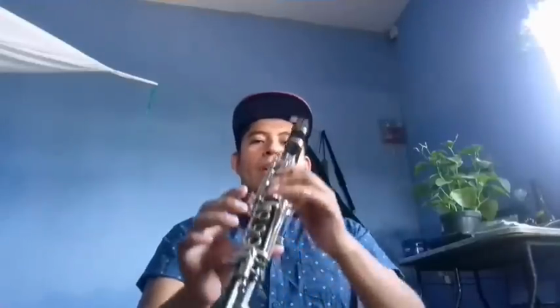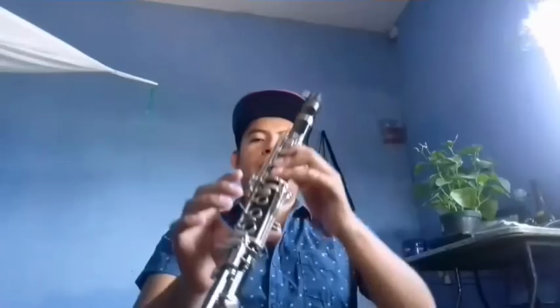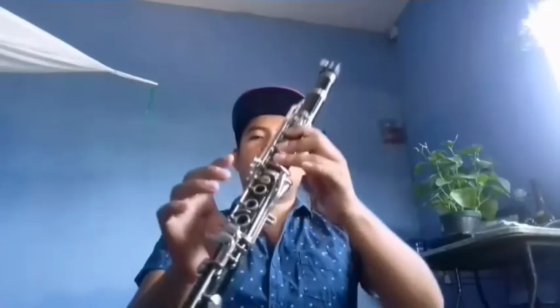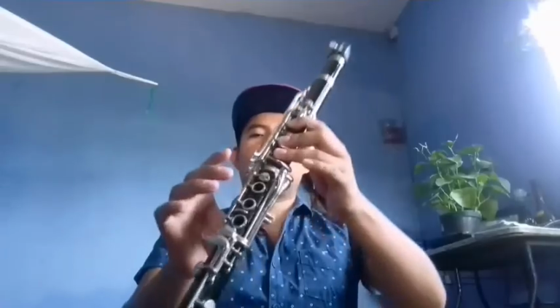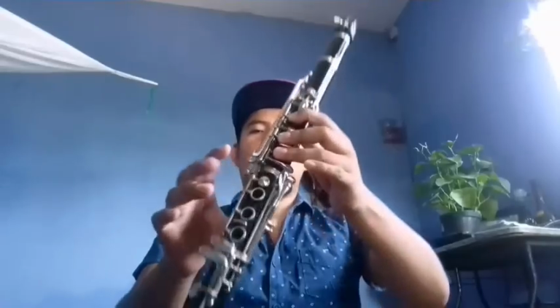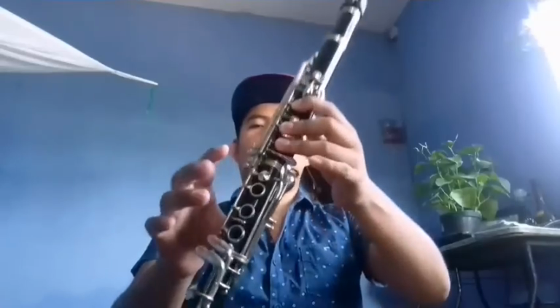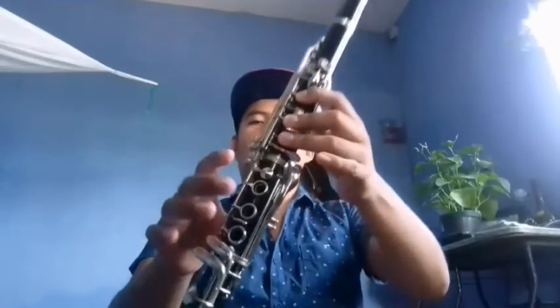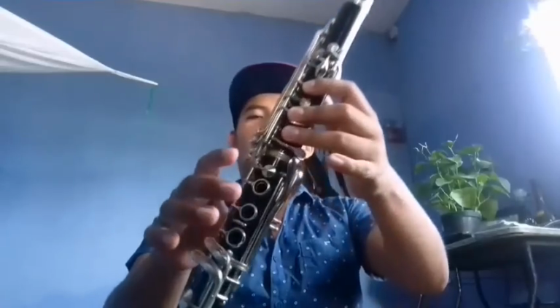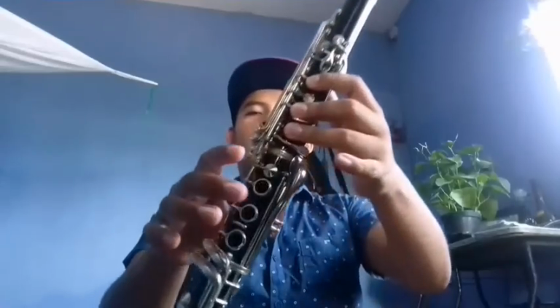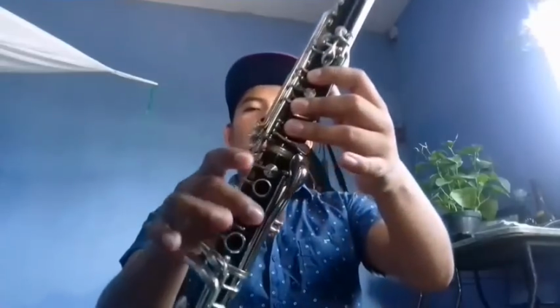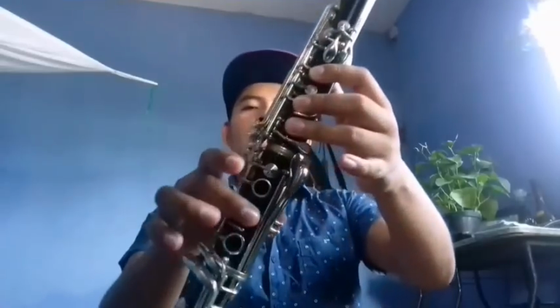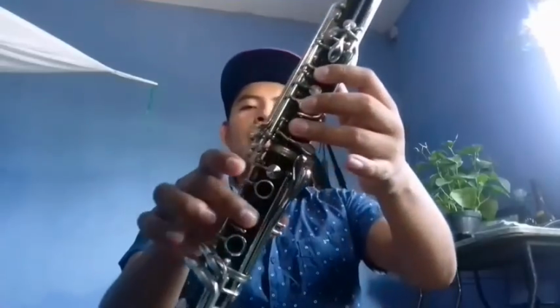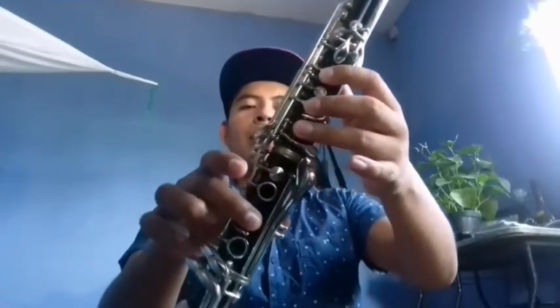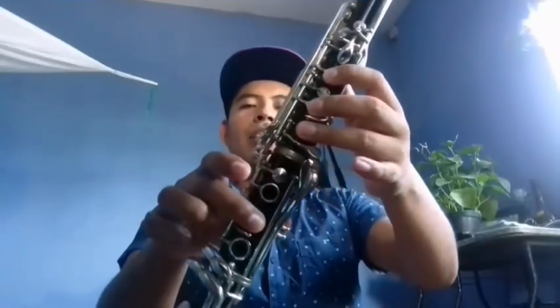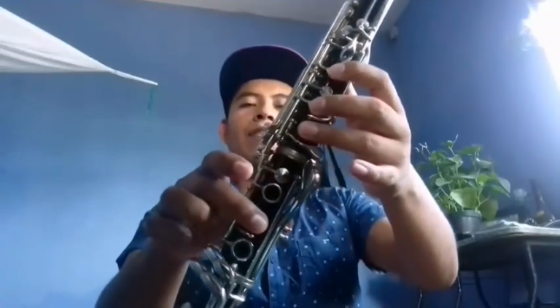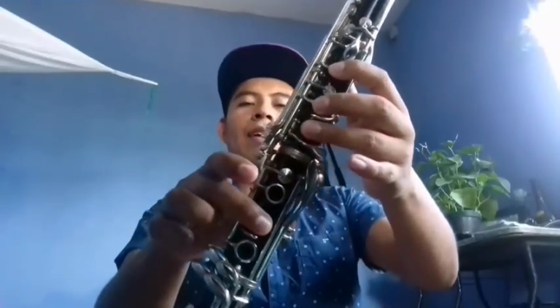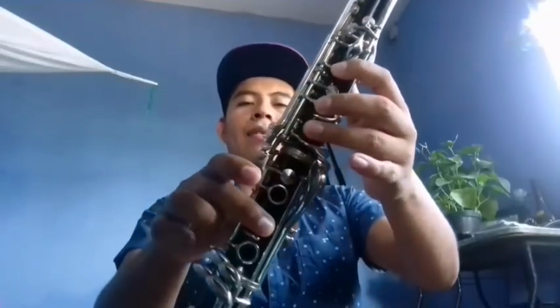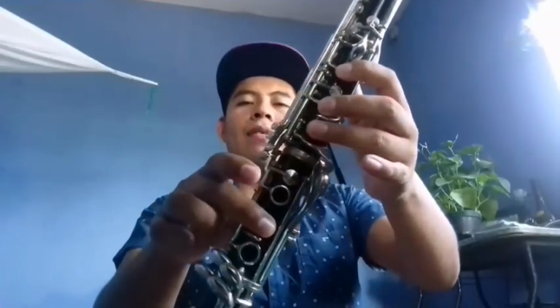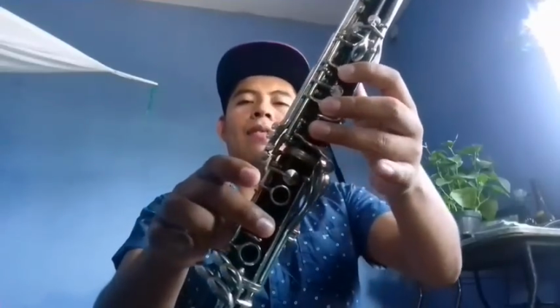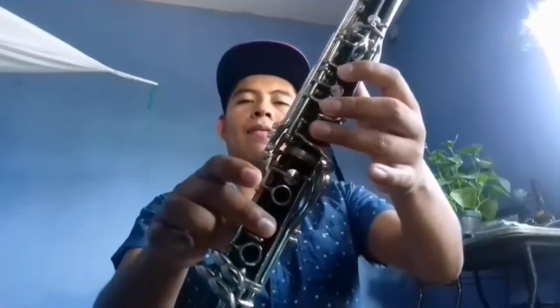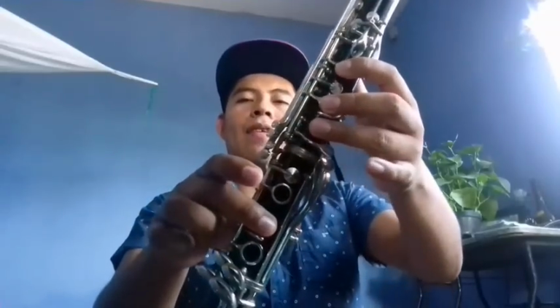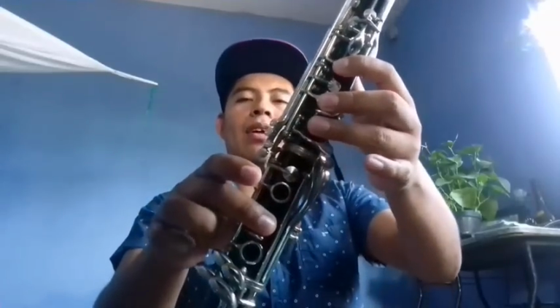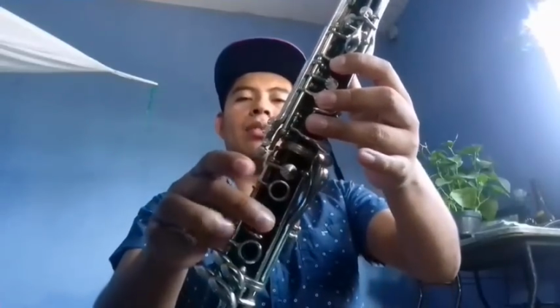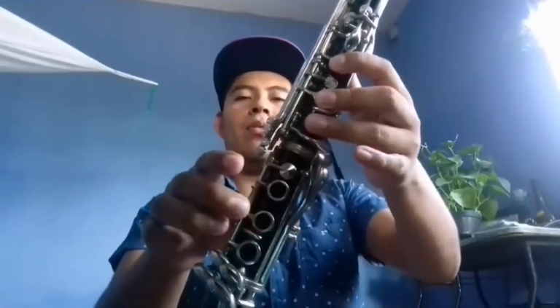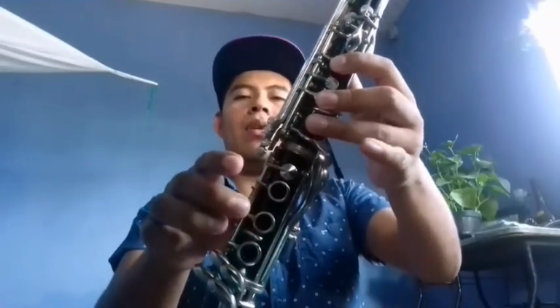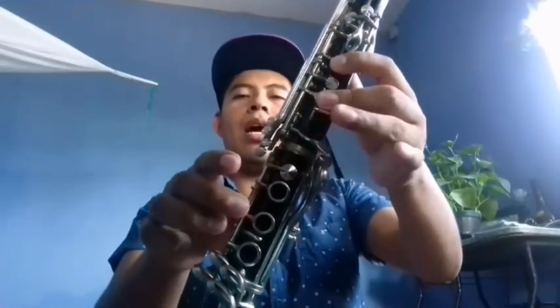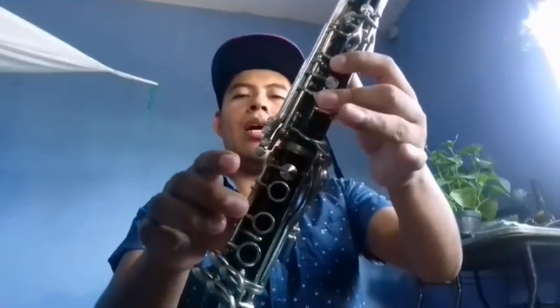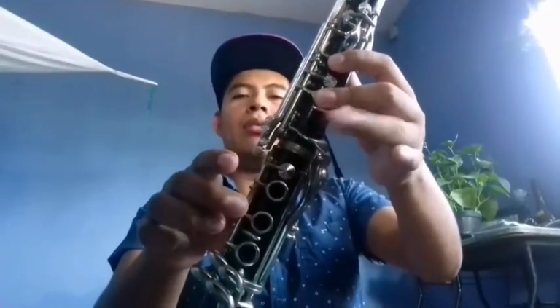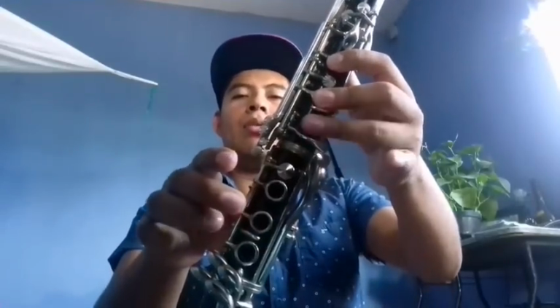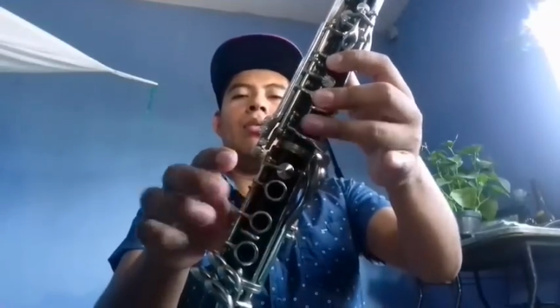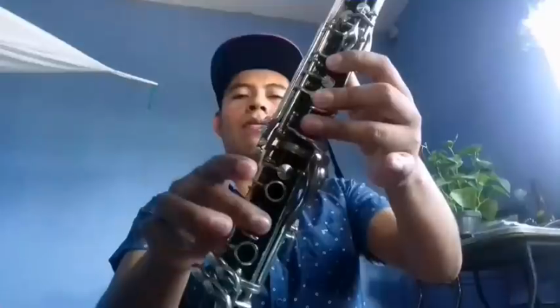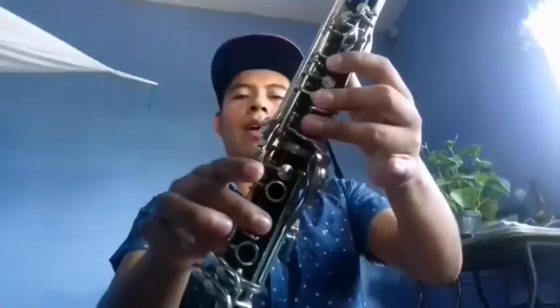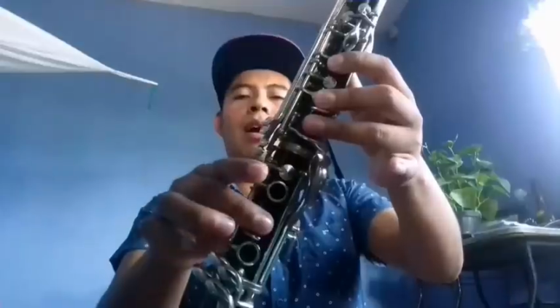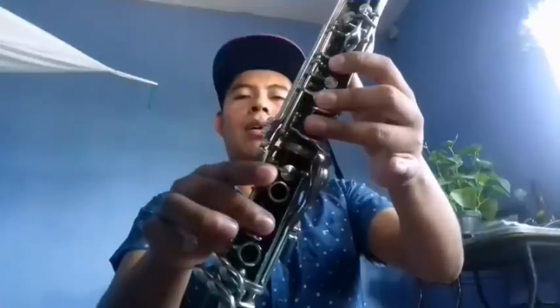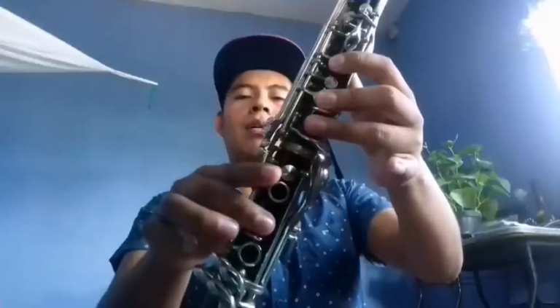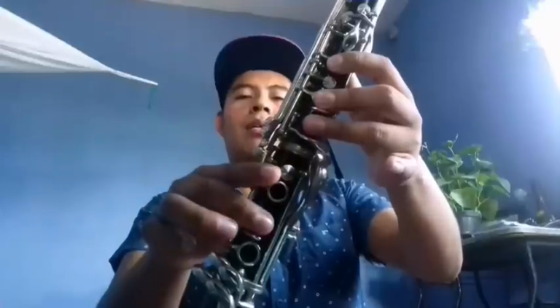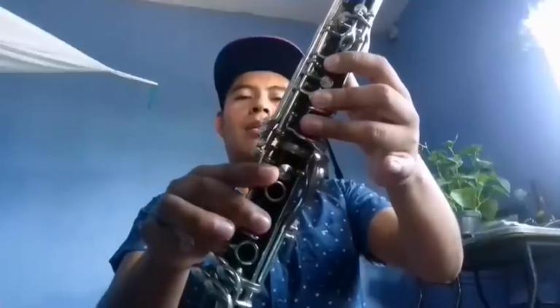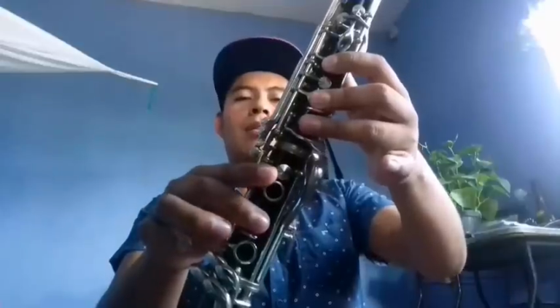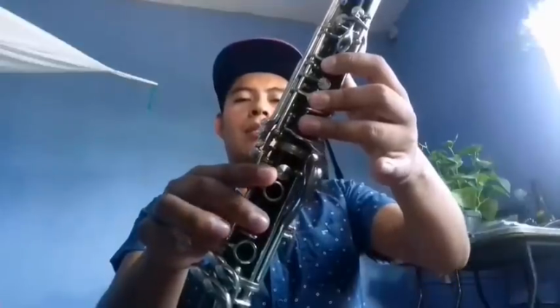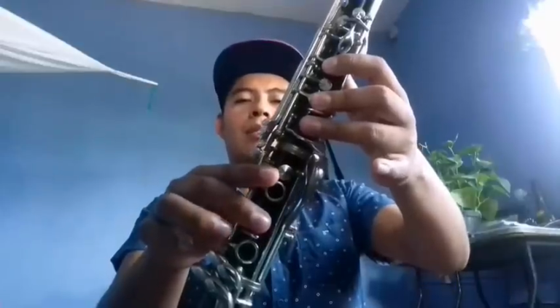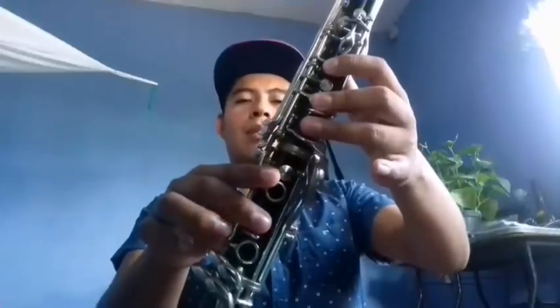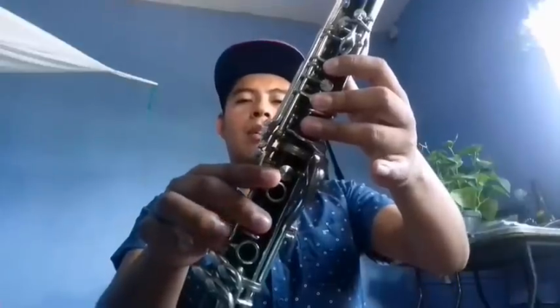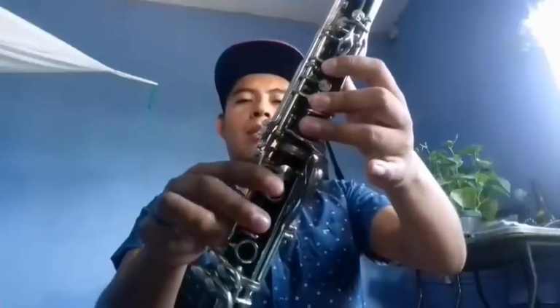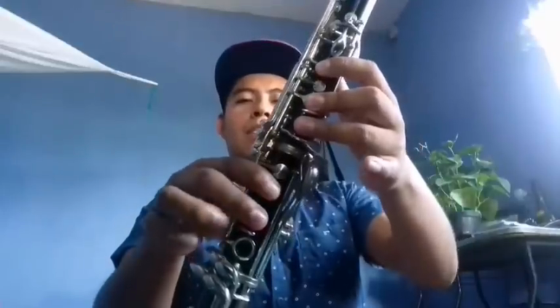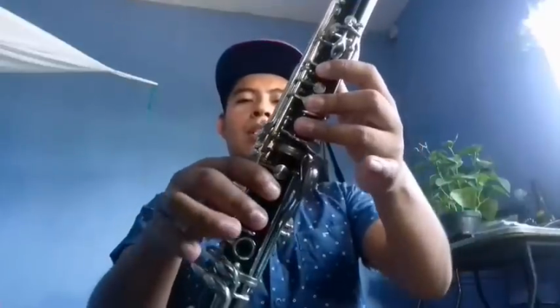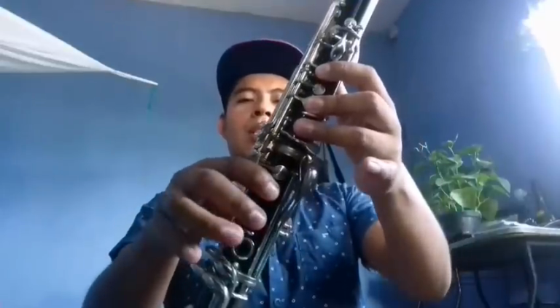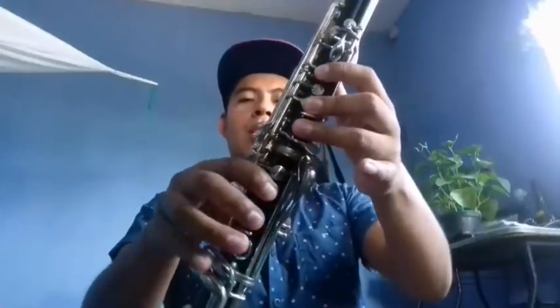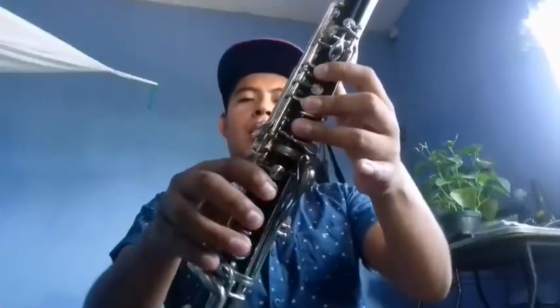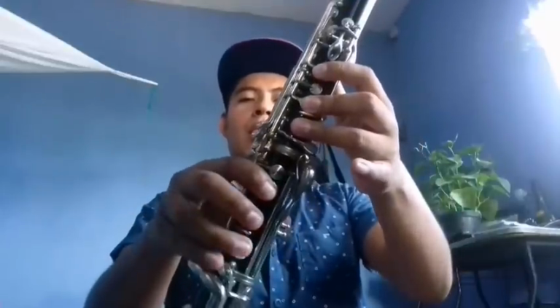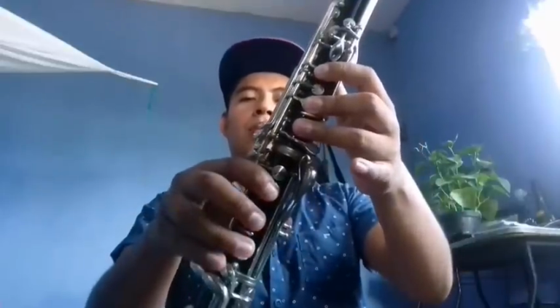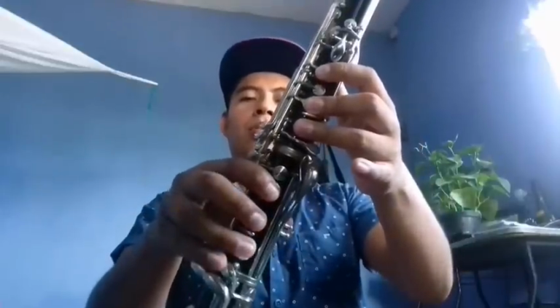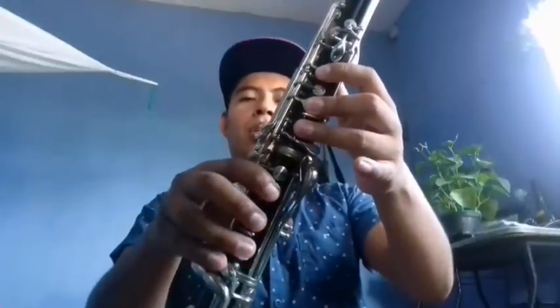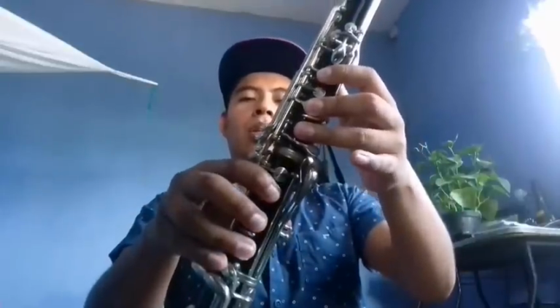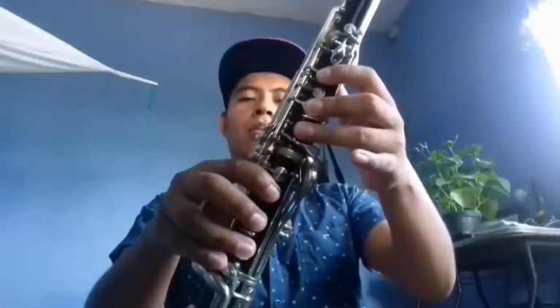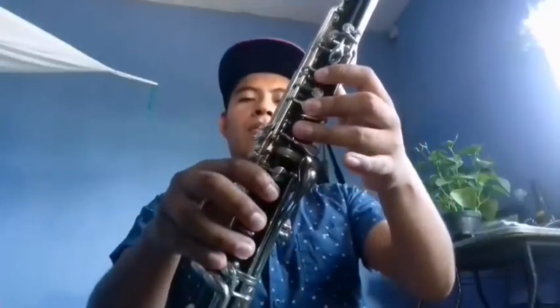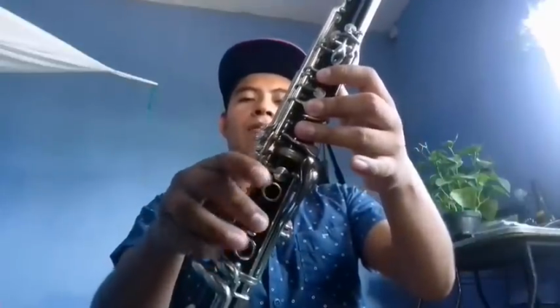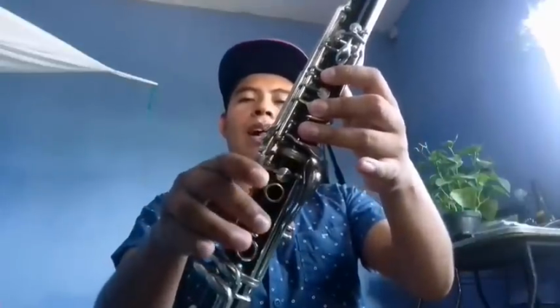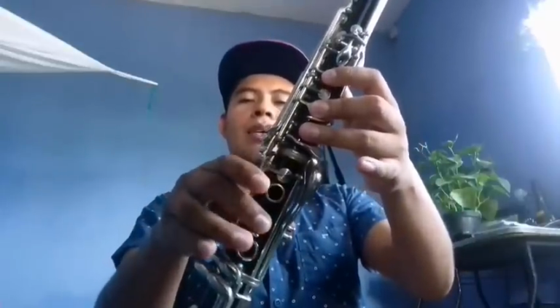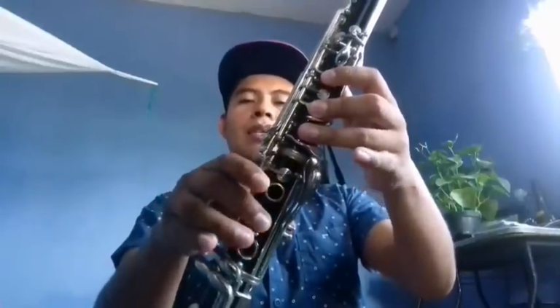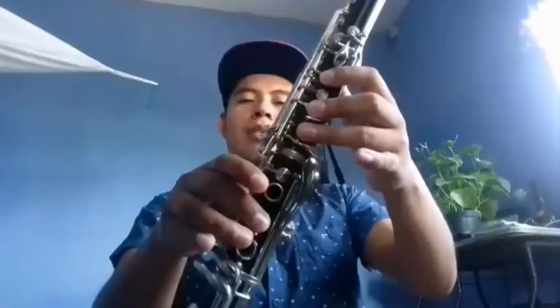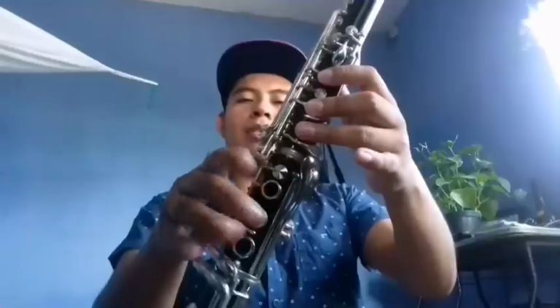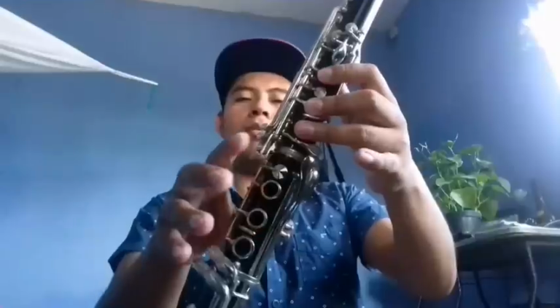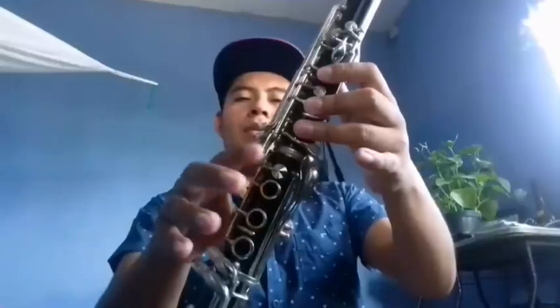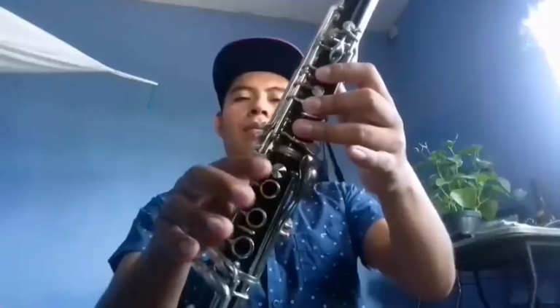Y el tercer clarinete de fa: fa, fa, sol, la, sol, fa, mi, re sostenido, fa y sol.